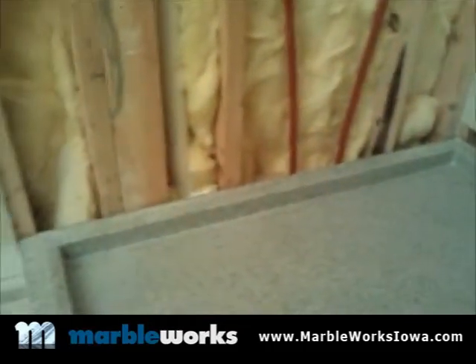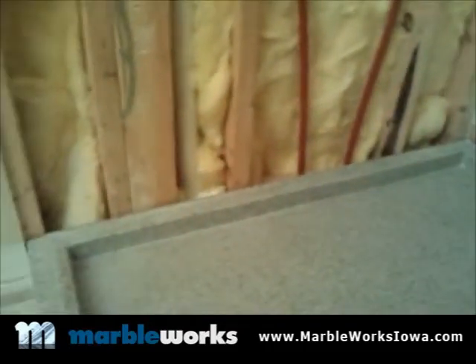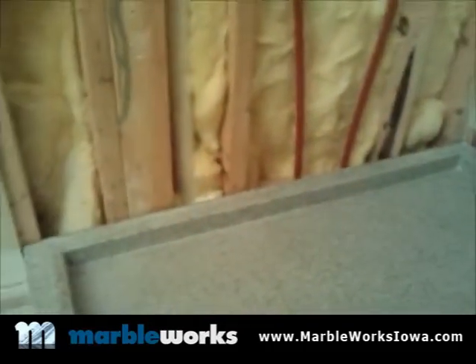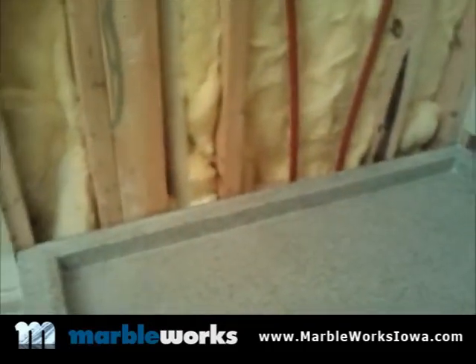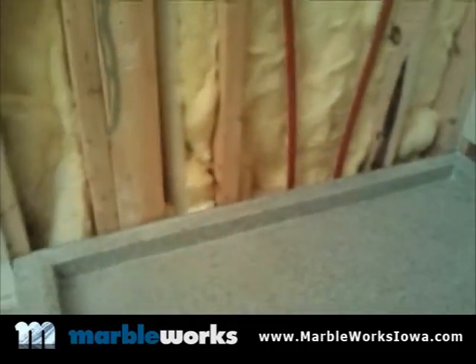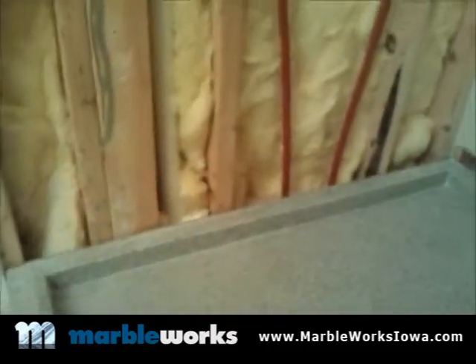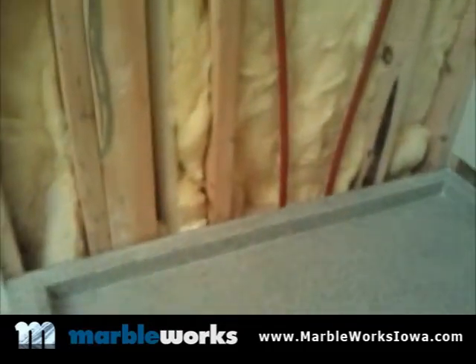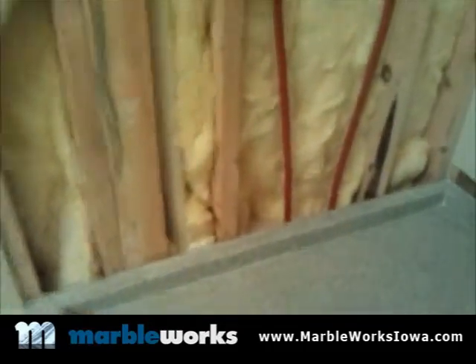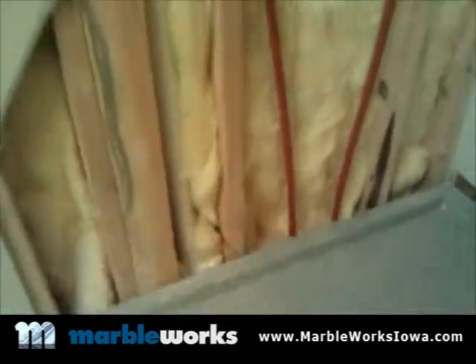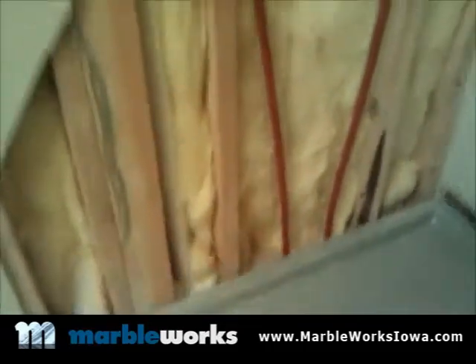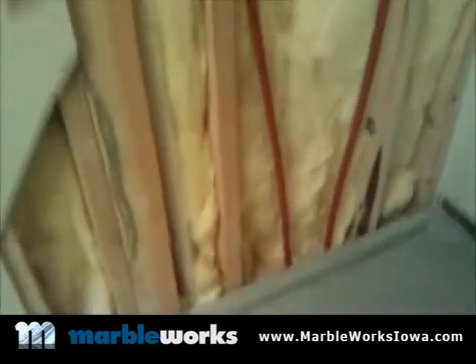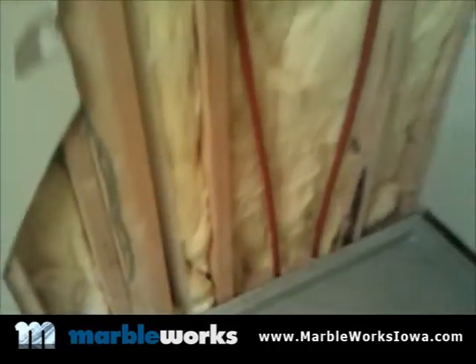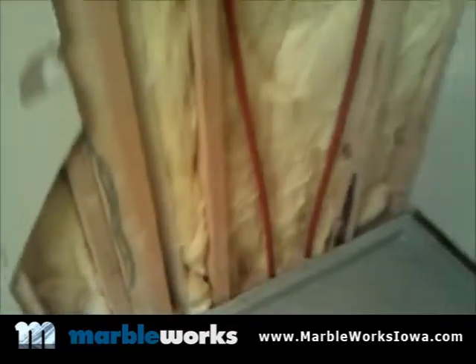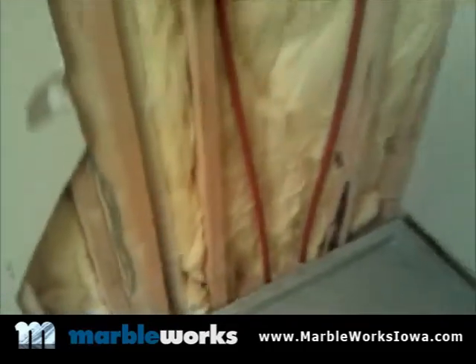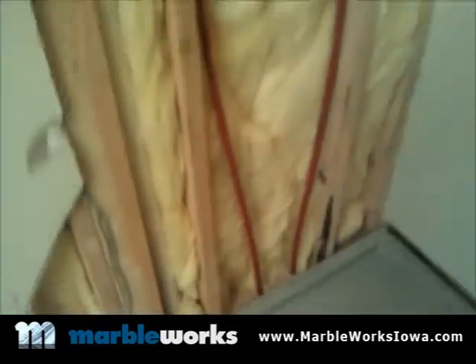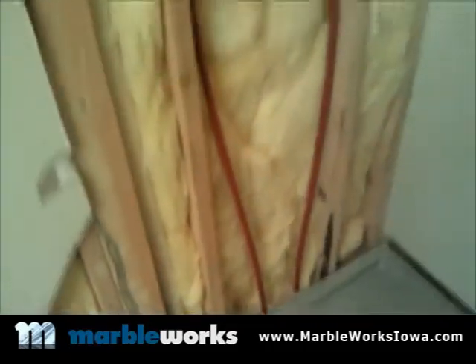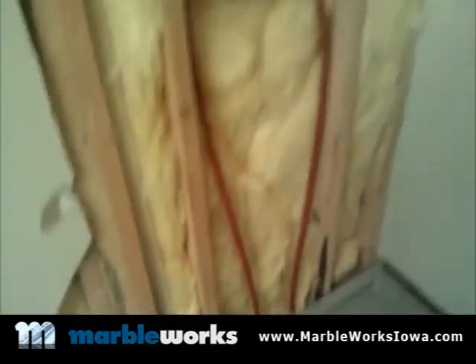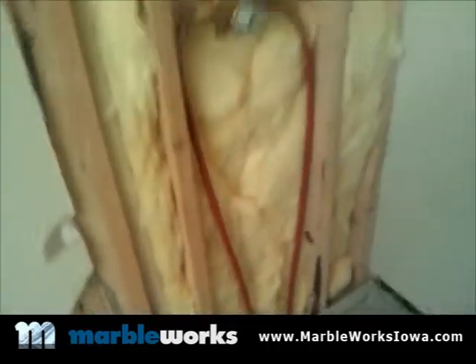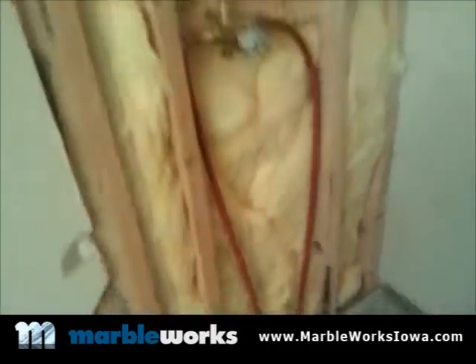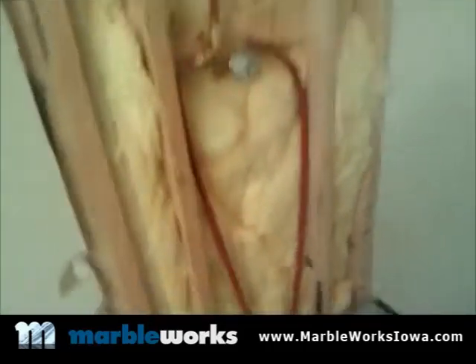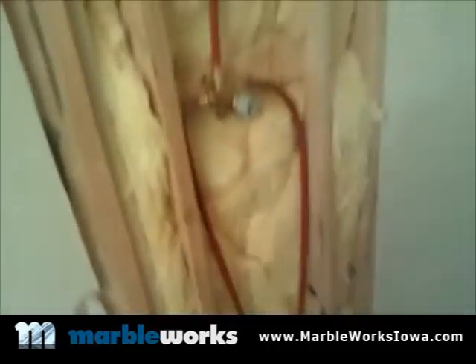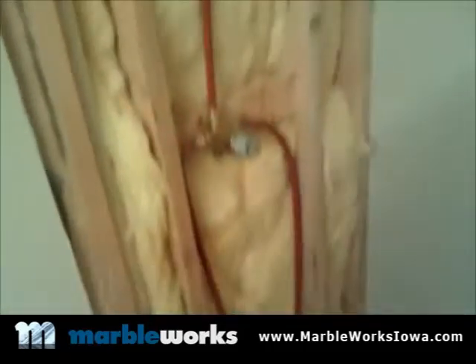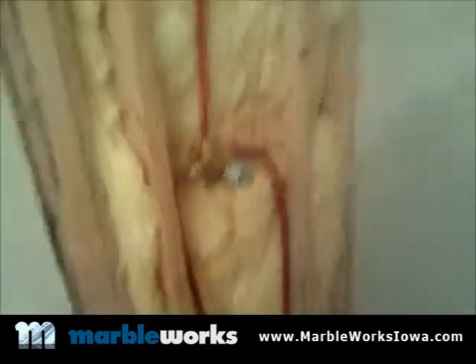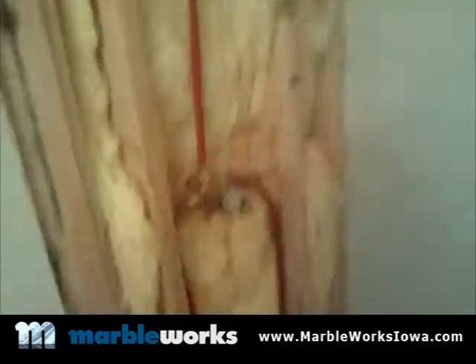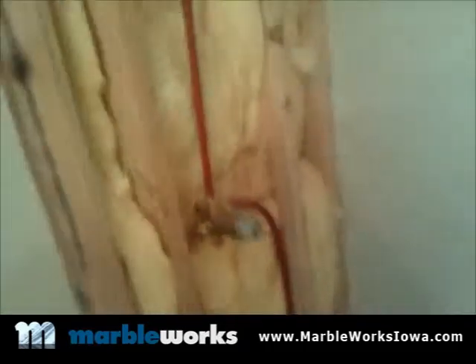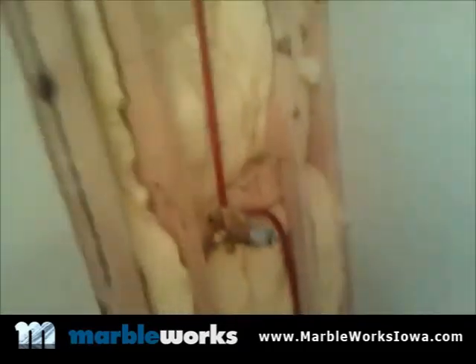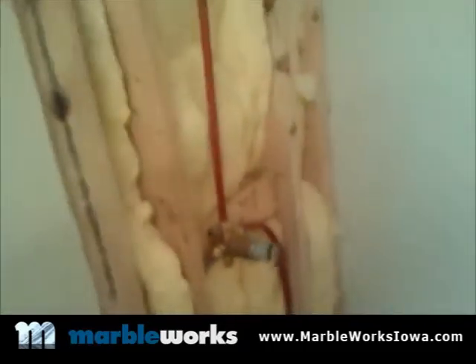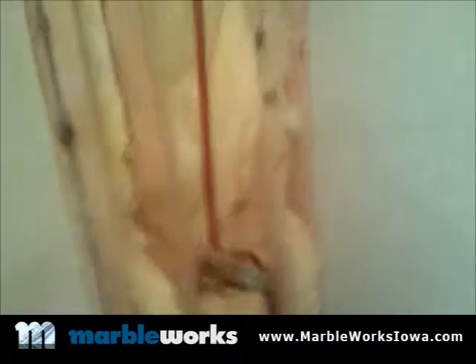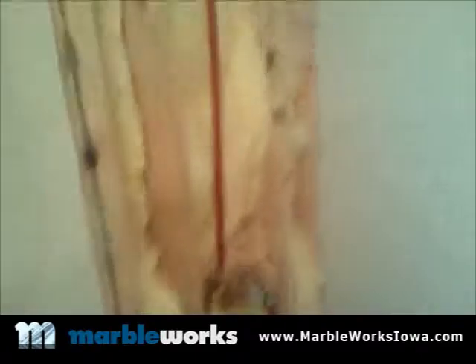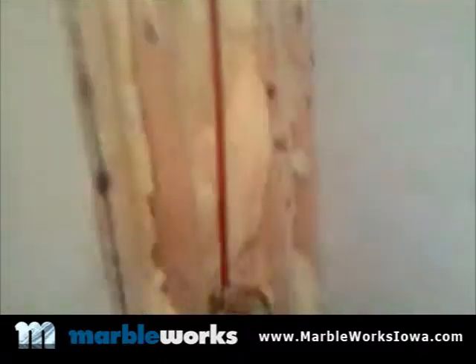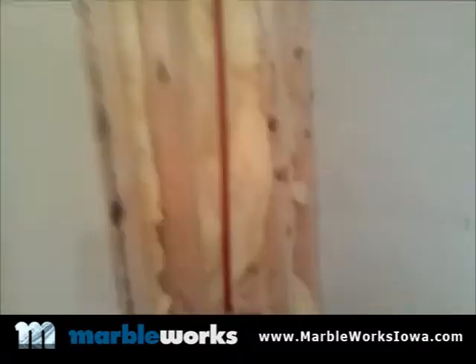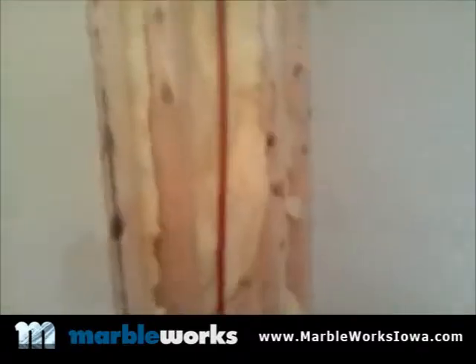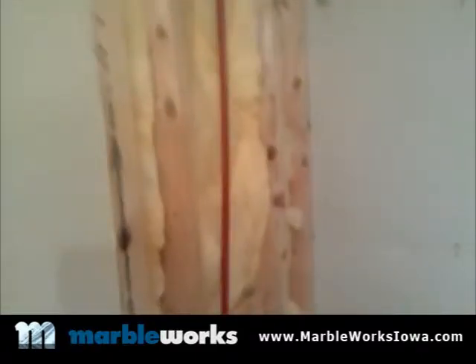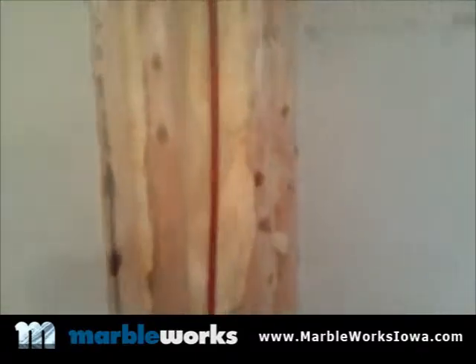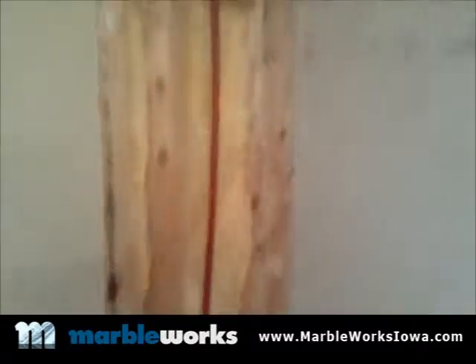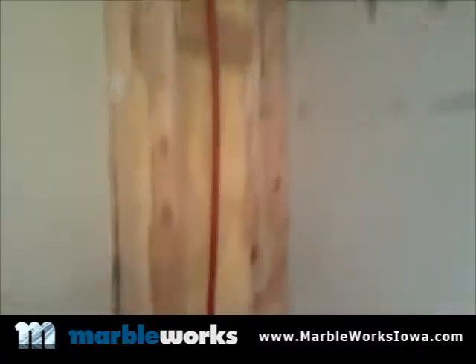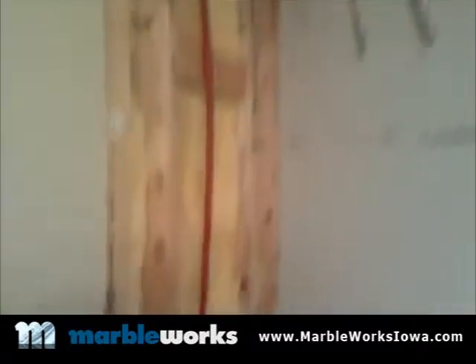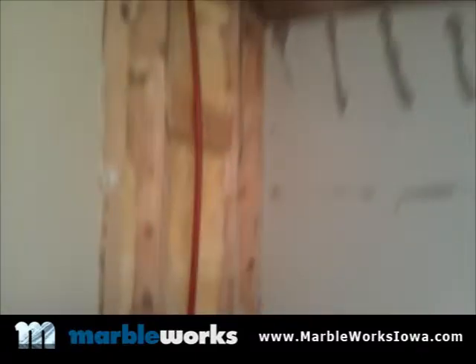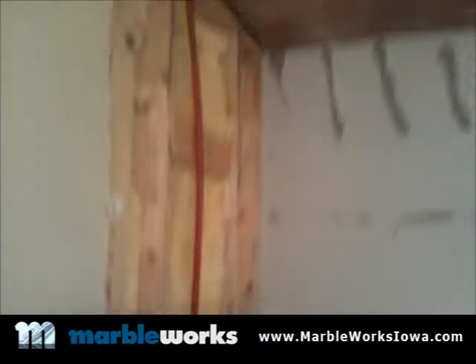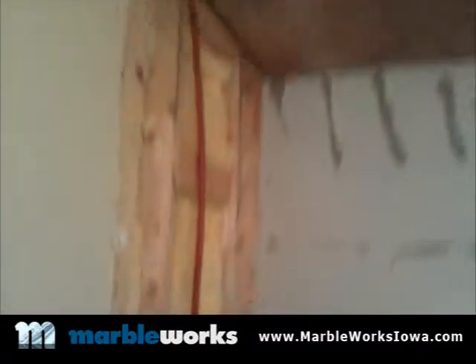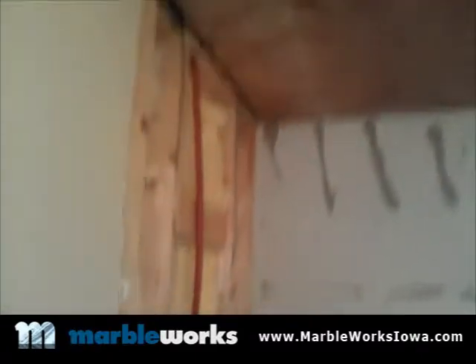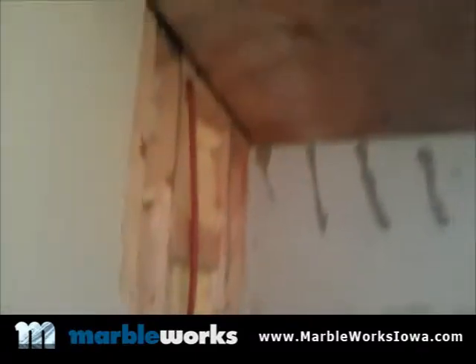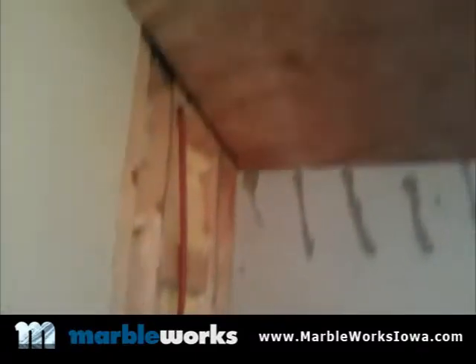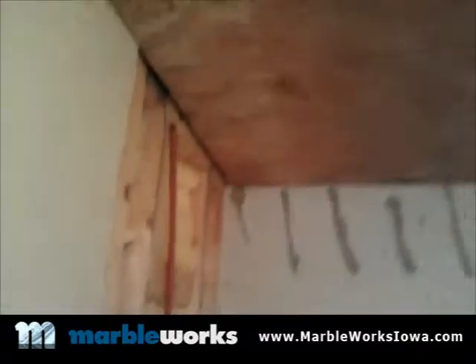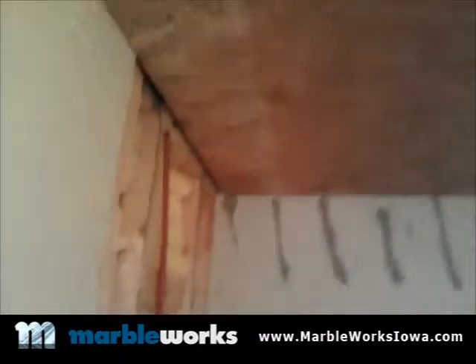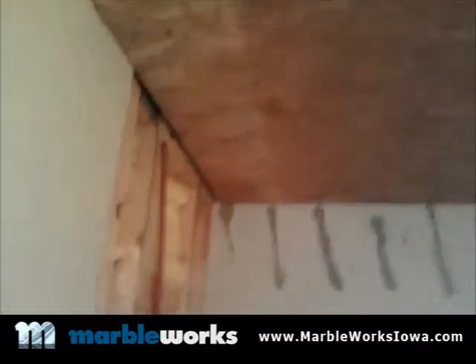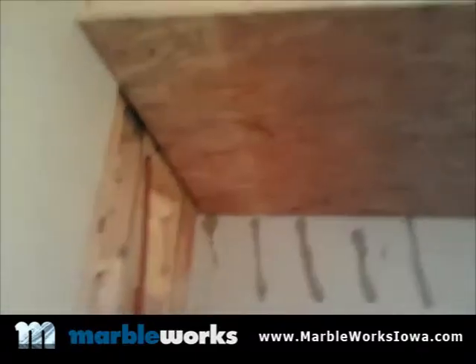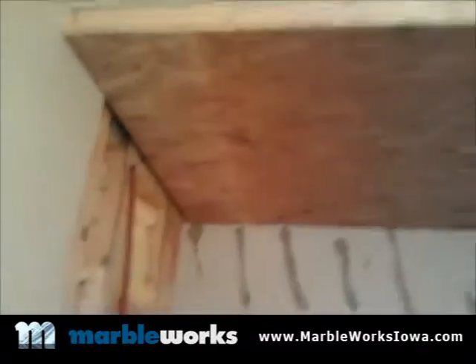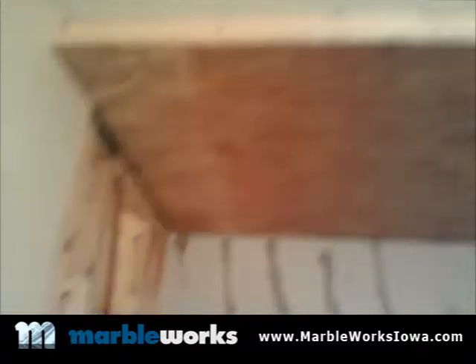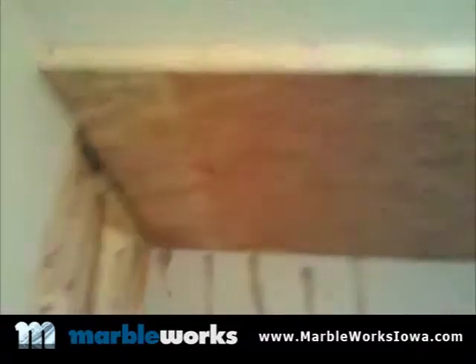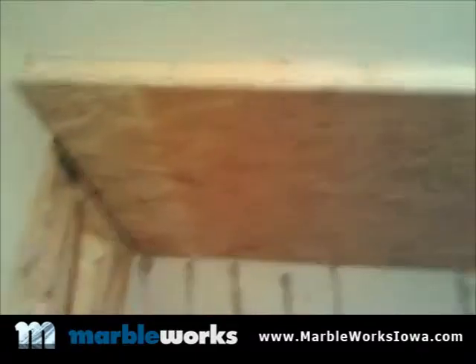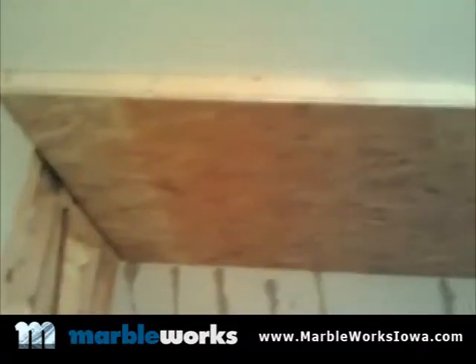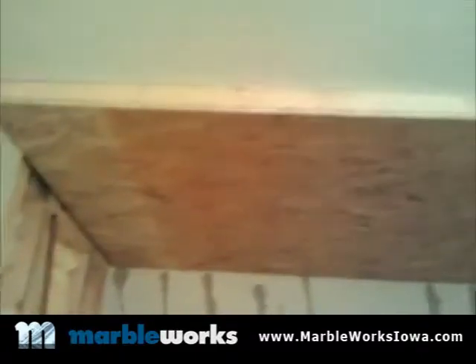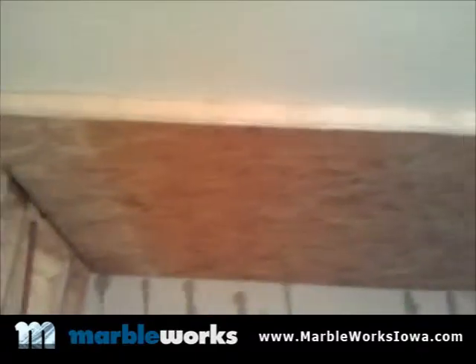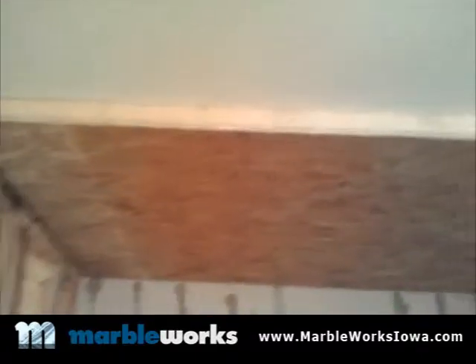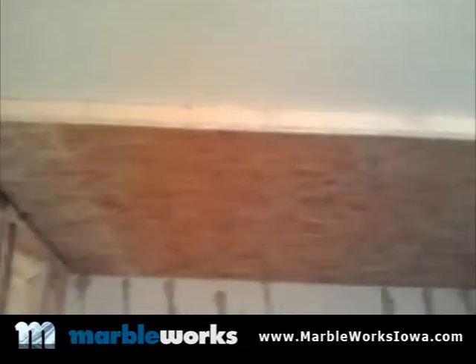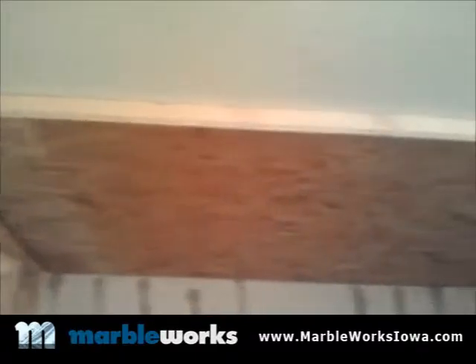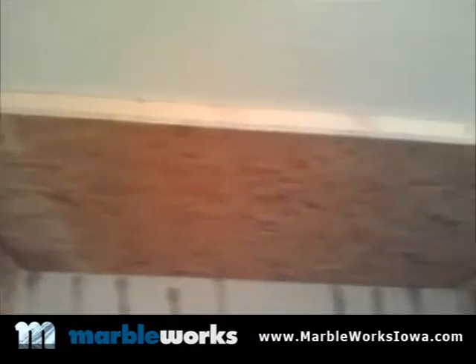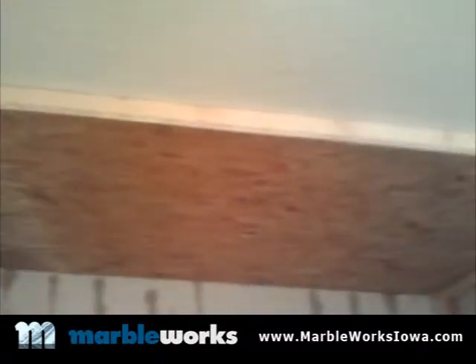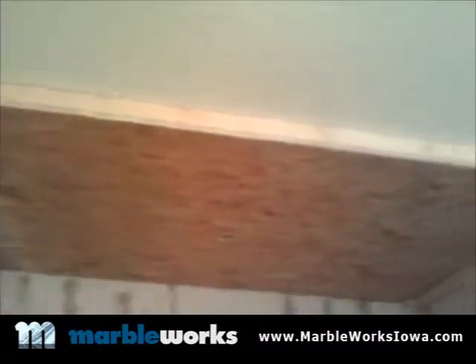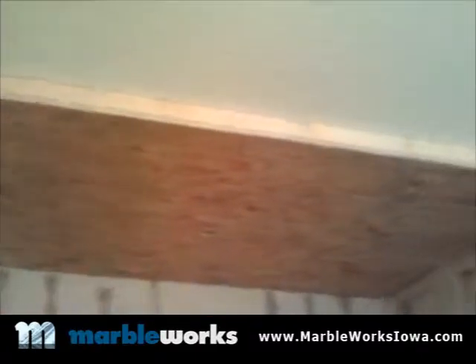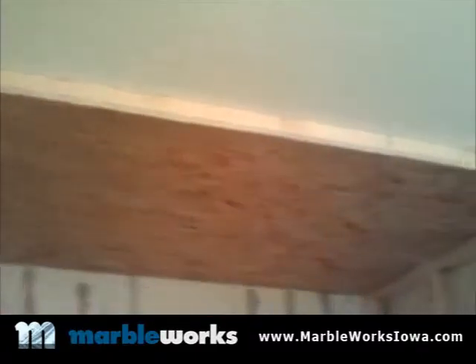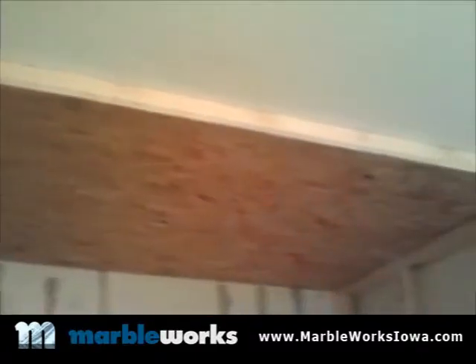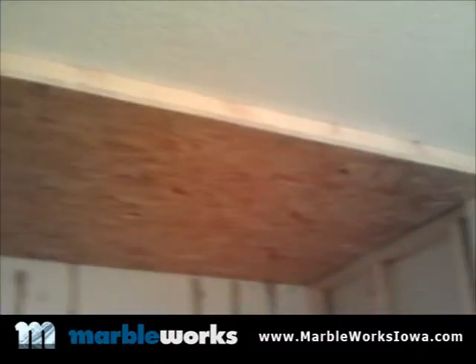Anyway, we're getting there. Sheetrock is going on next, and then after that we will put our ceiling in, and then we'll start putting up our walls.